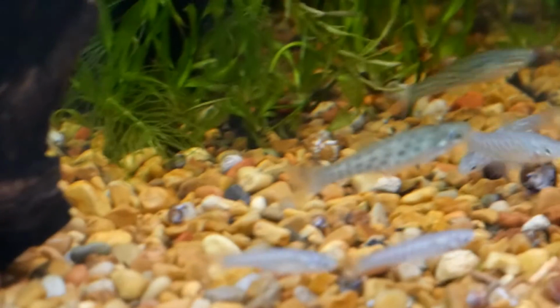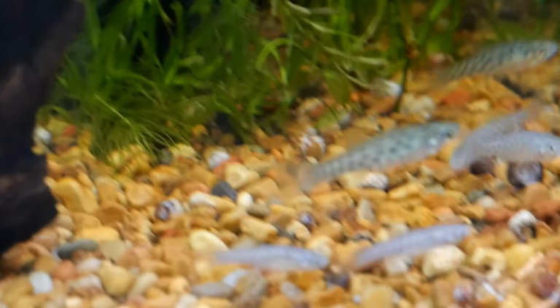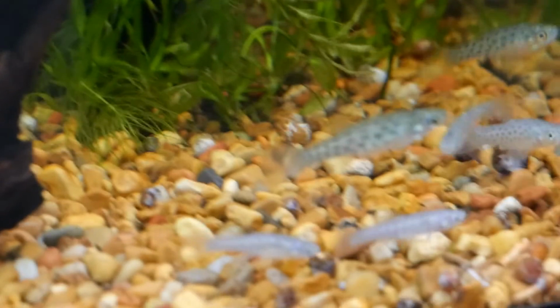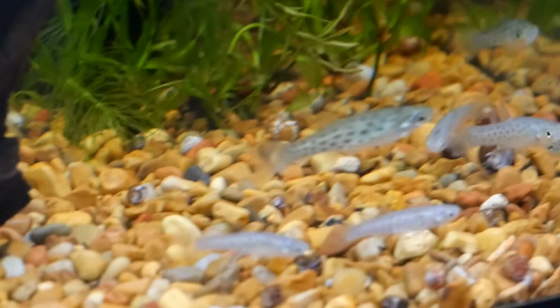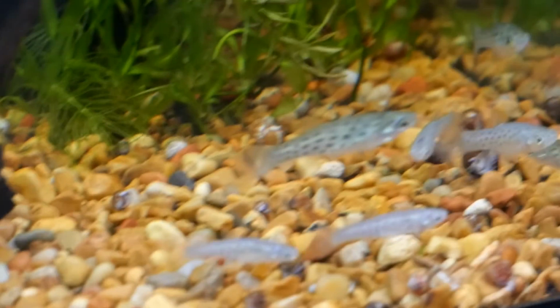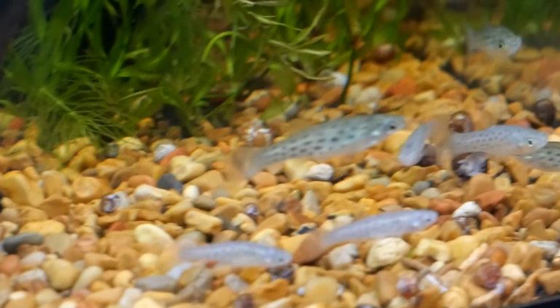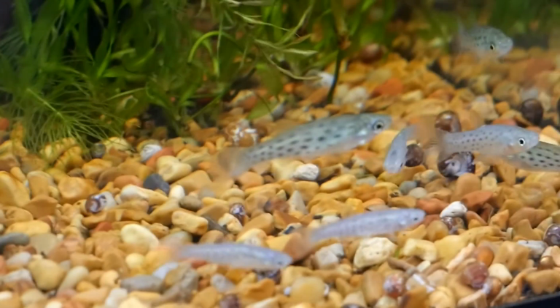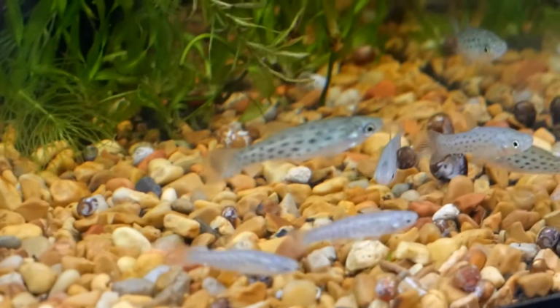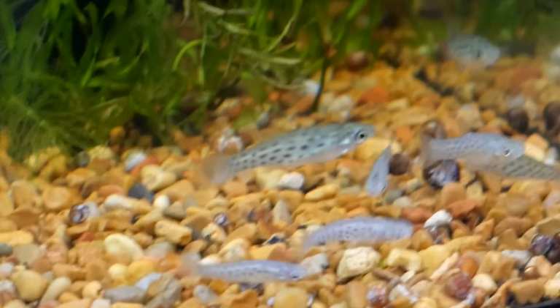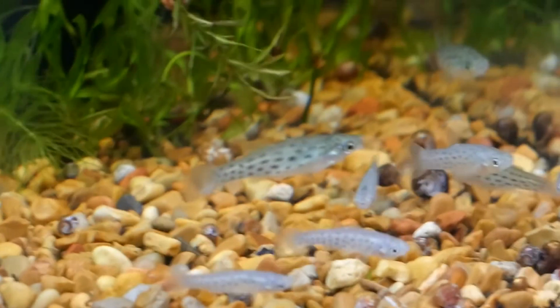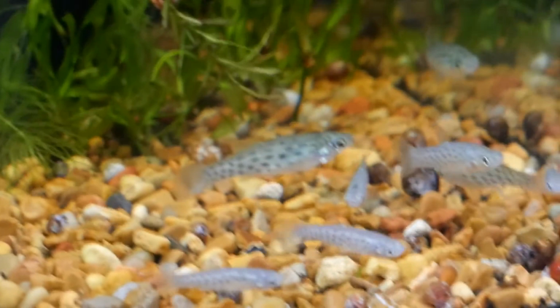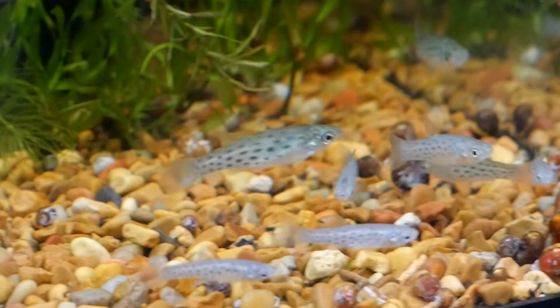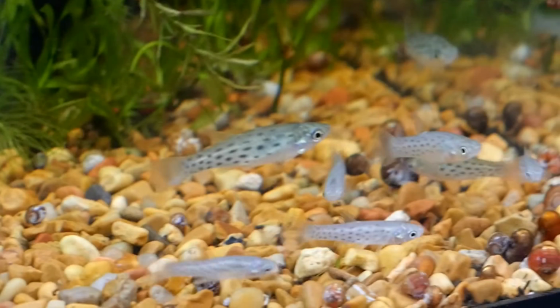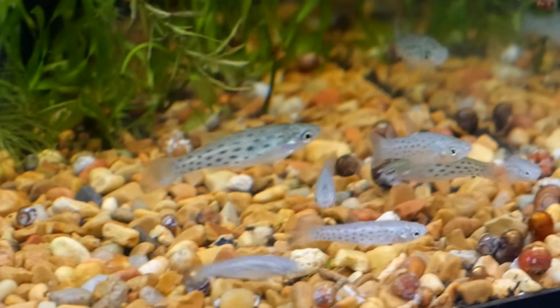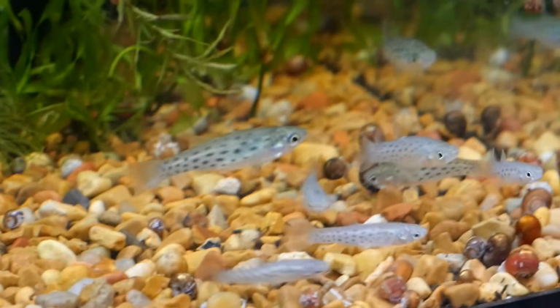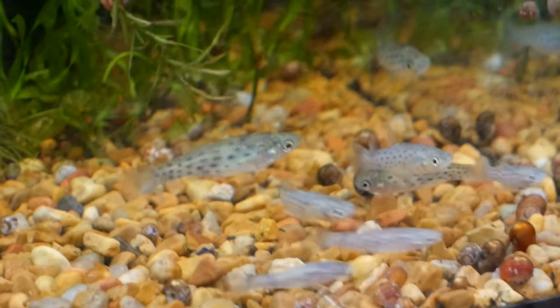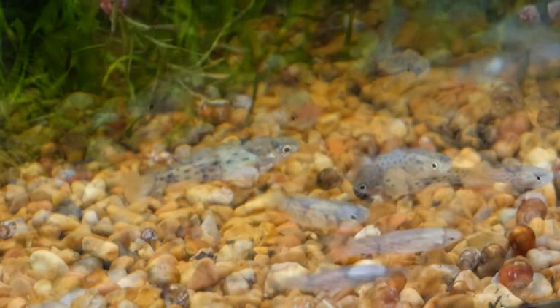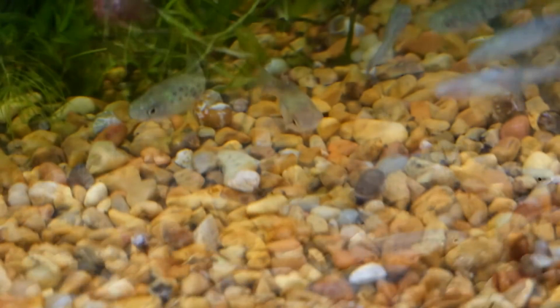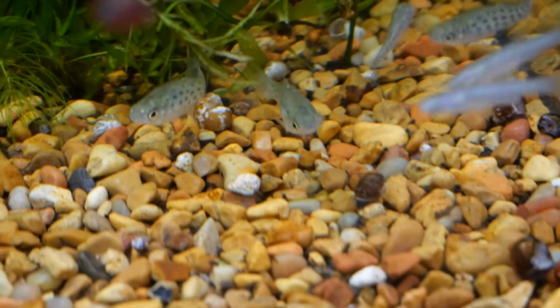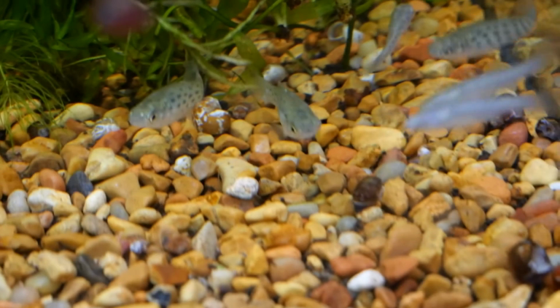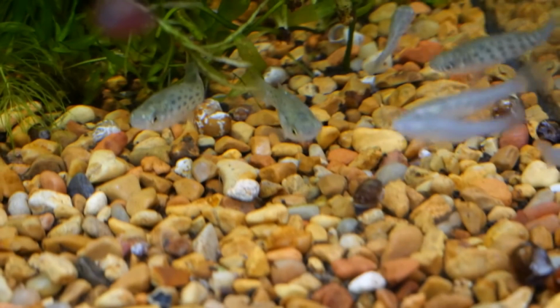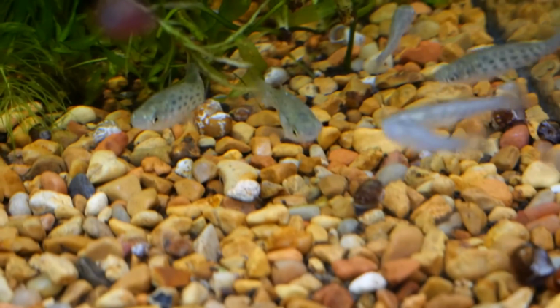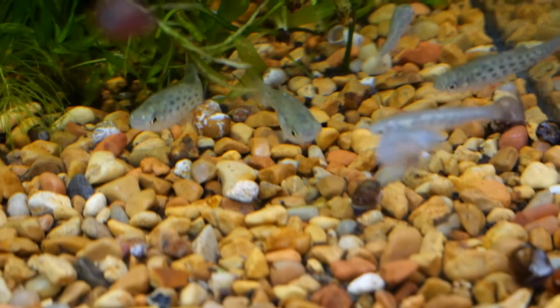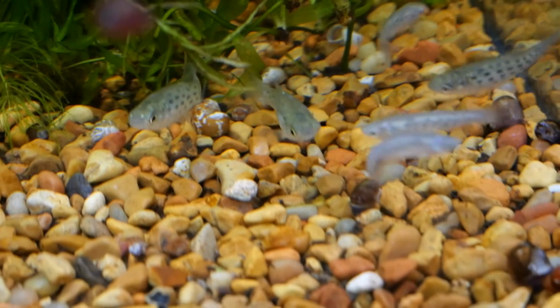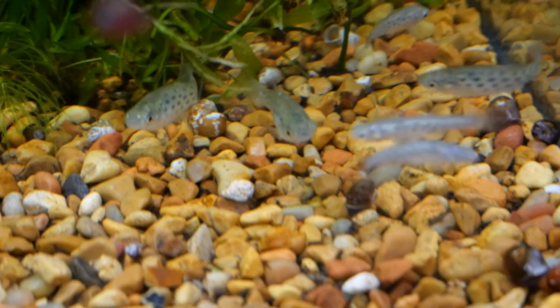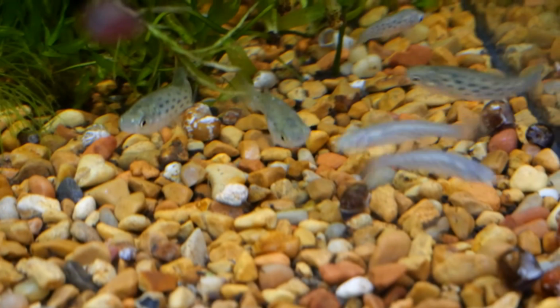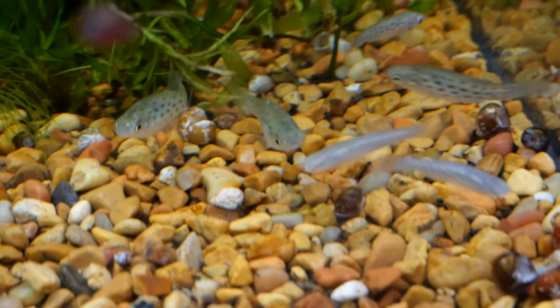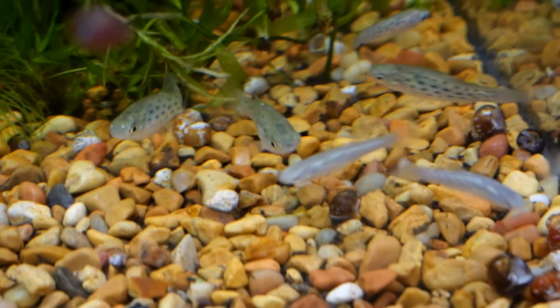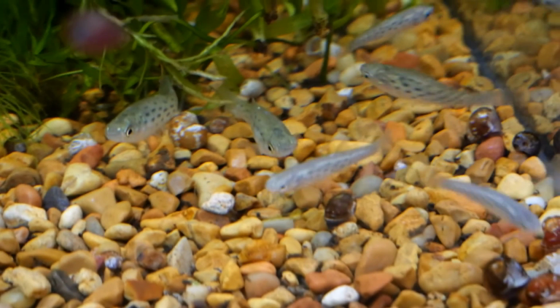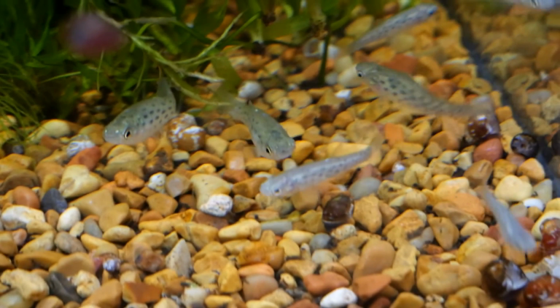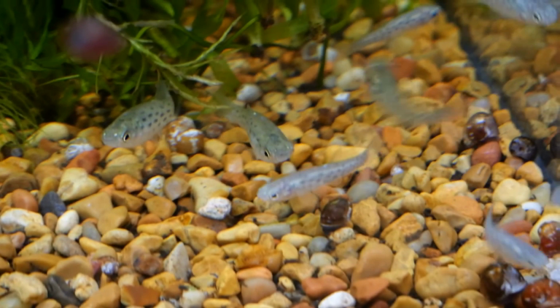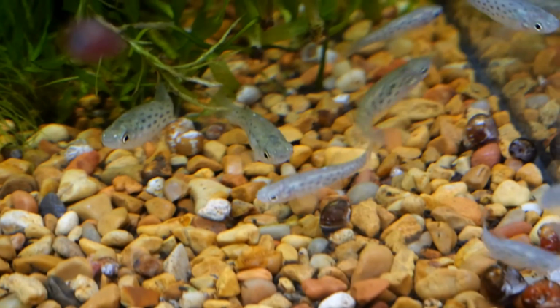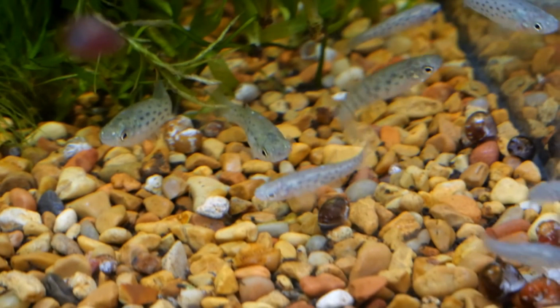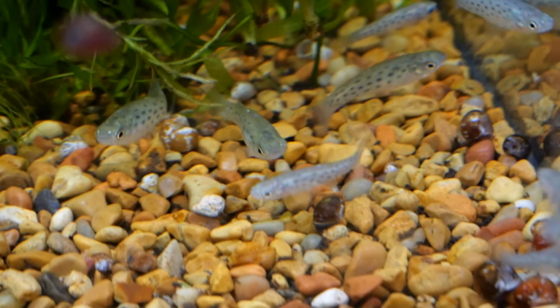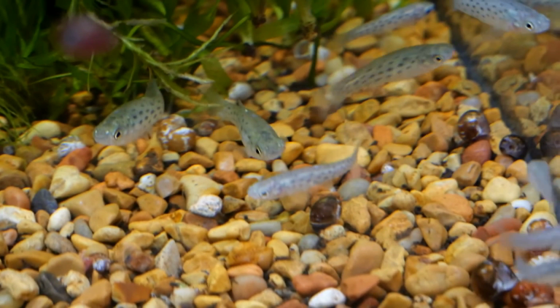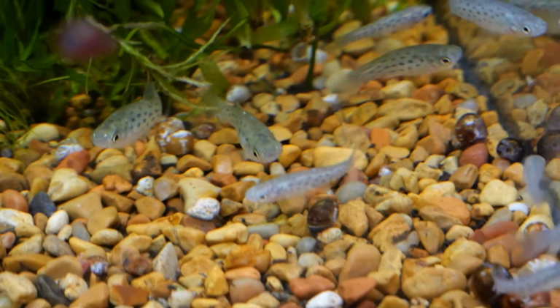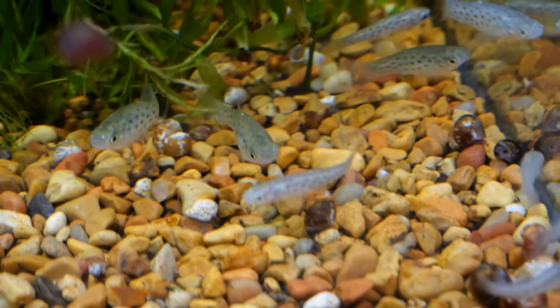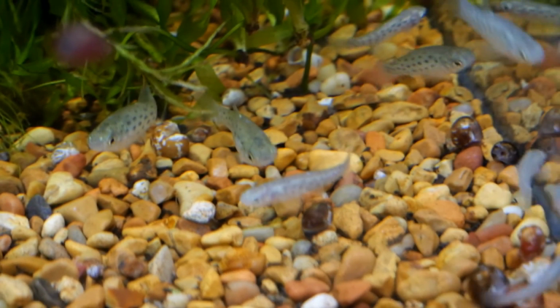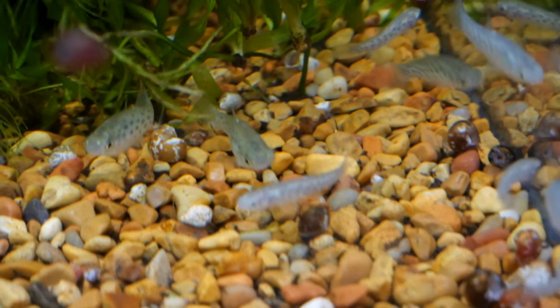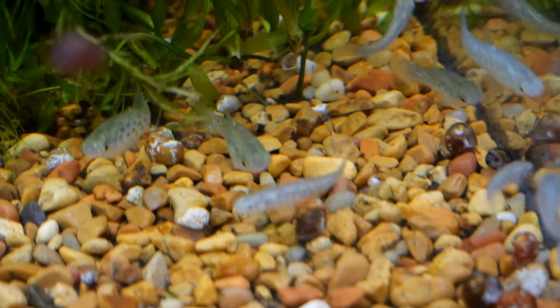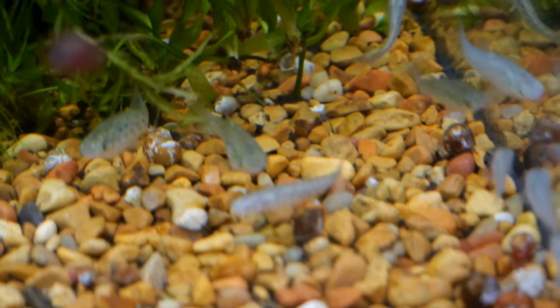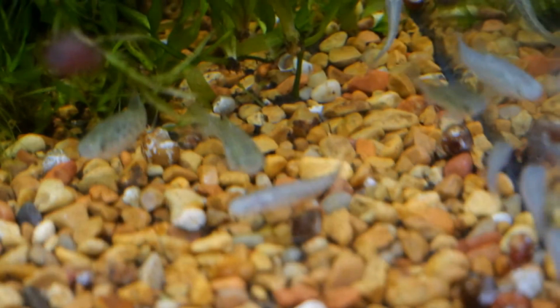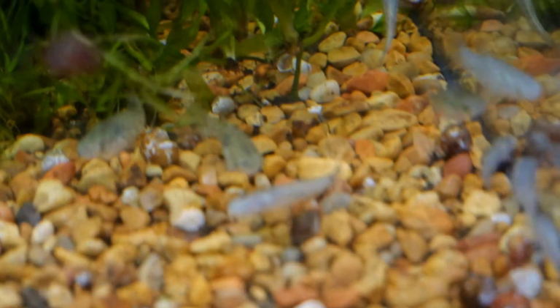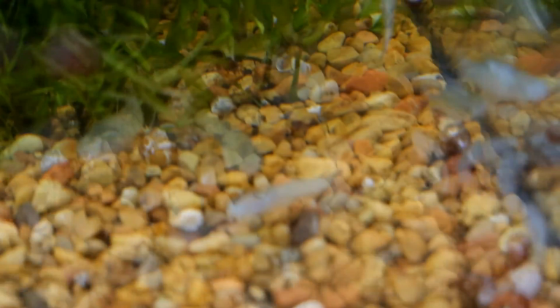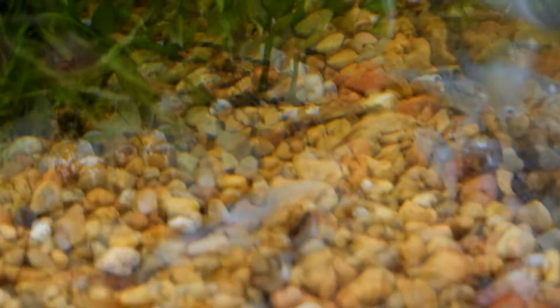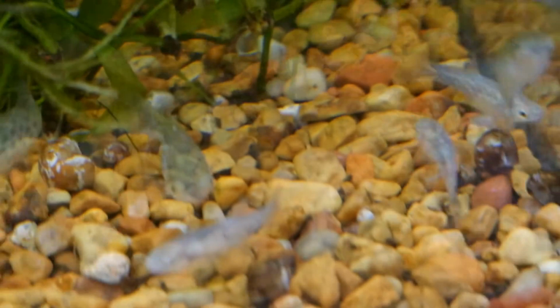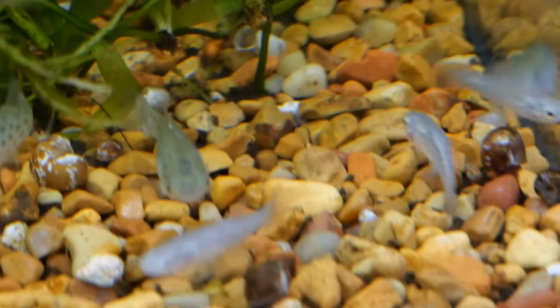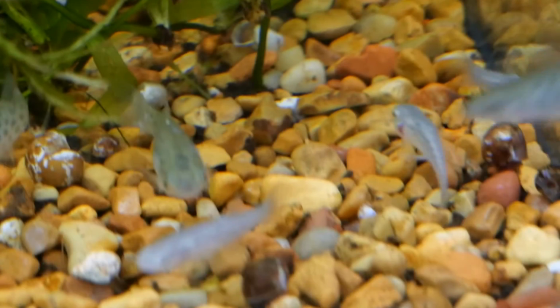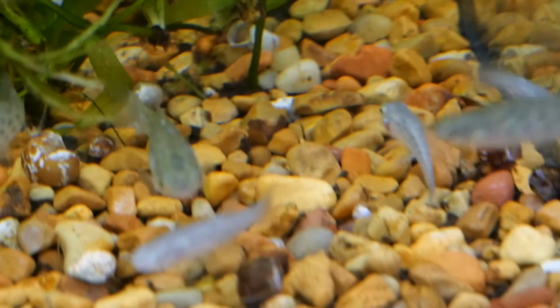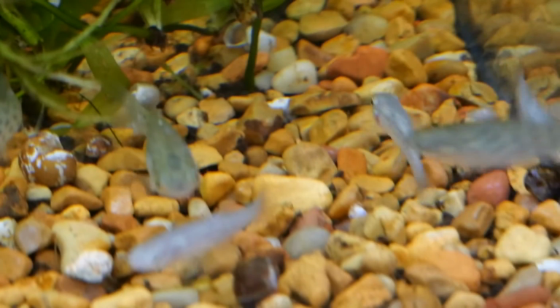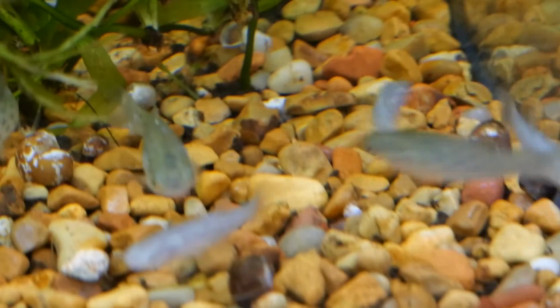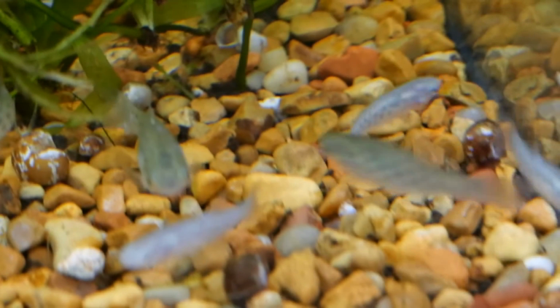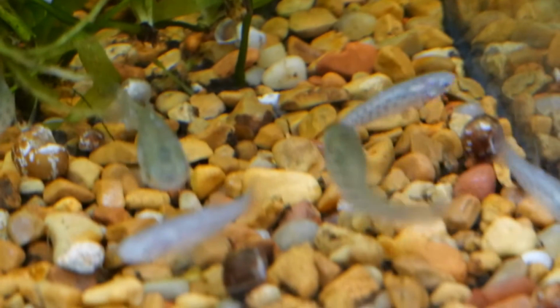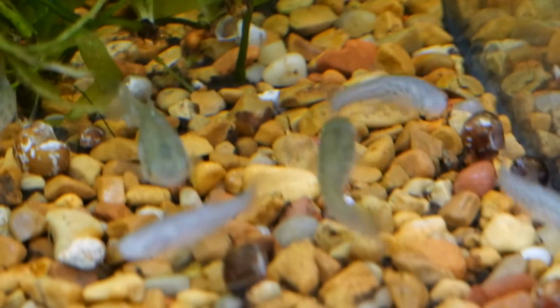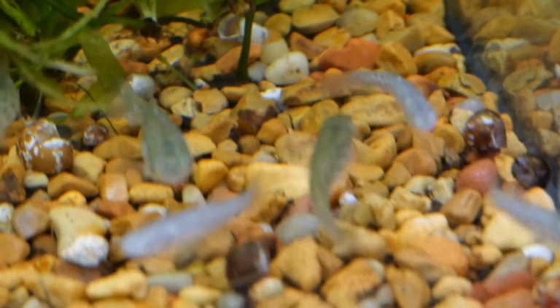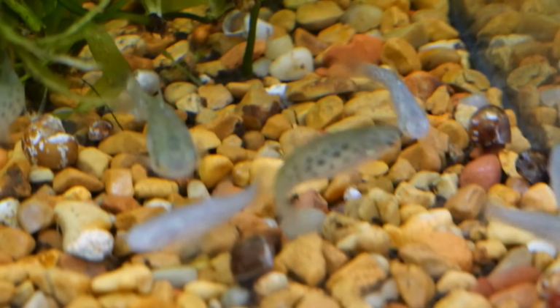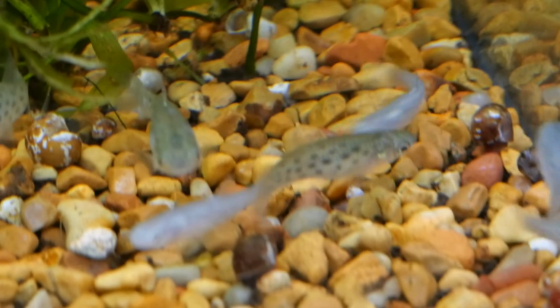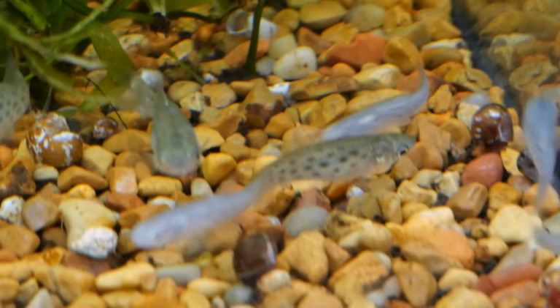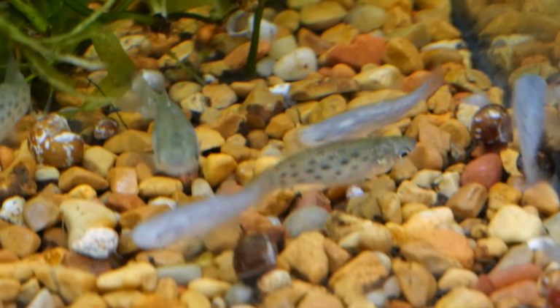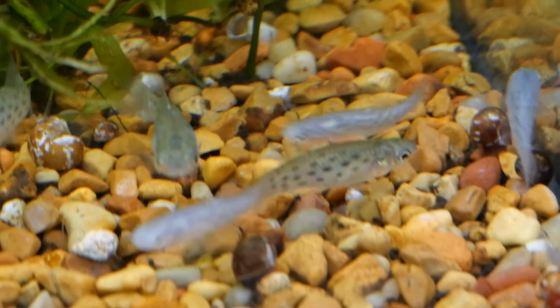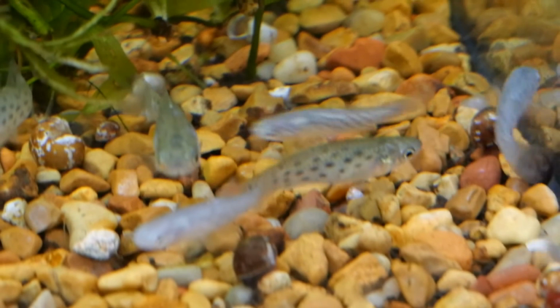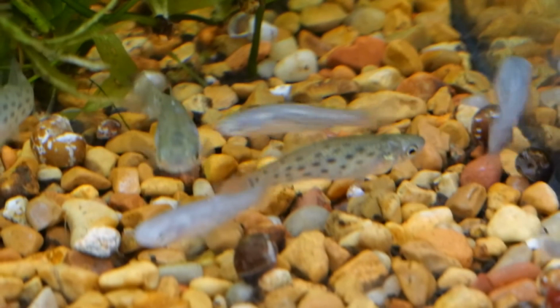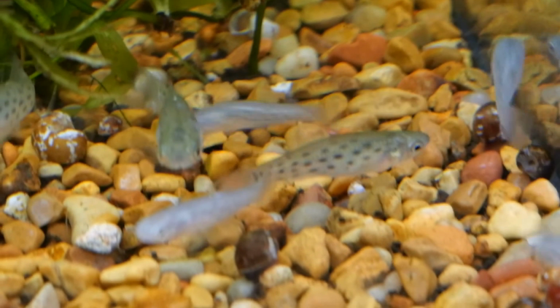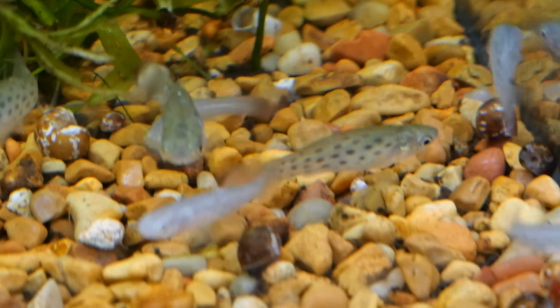They are a bit difficult to breed, and they do predate on fry. I'm hoping to raise these up and breed them nonetheless. I'll post a follow-up video when that happens.